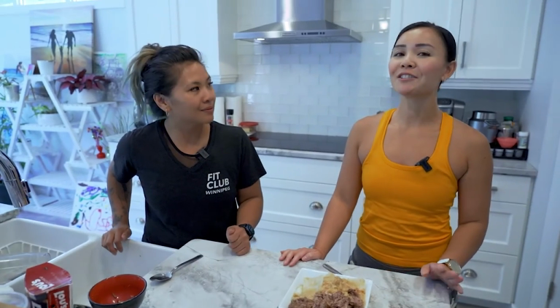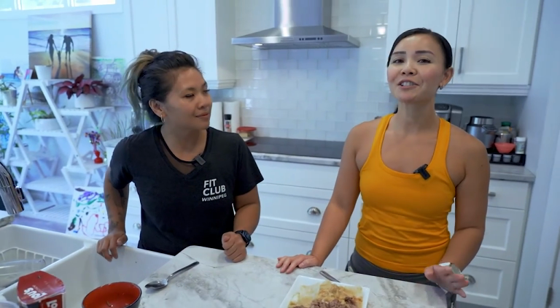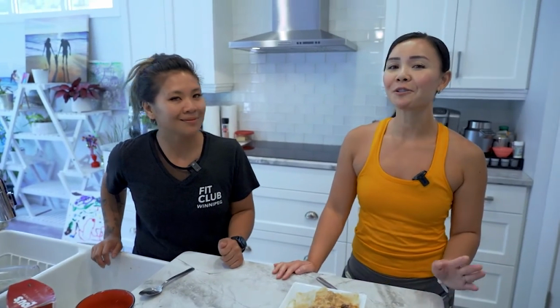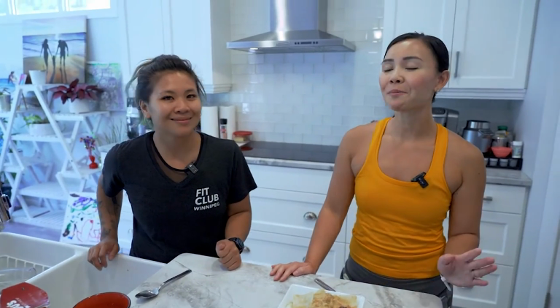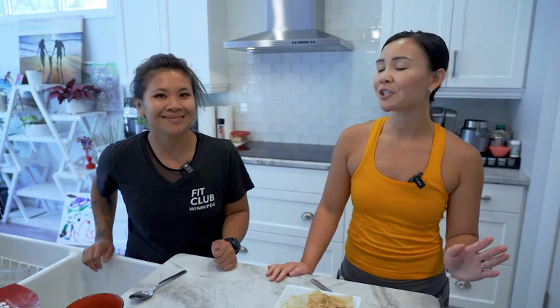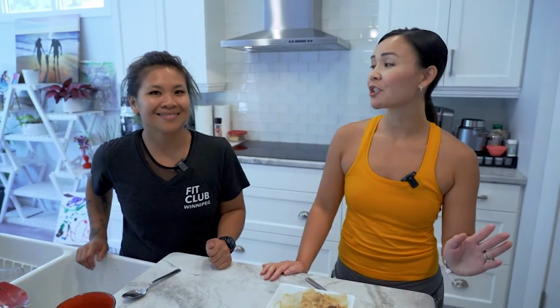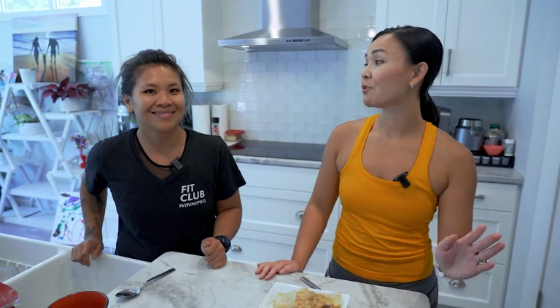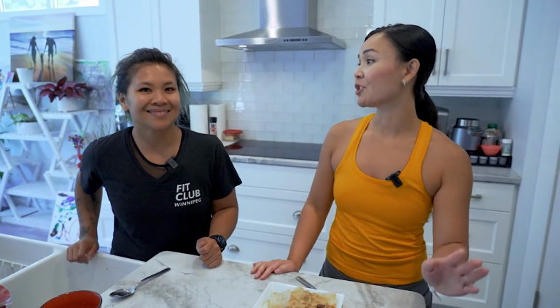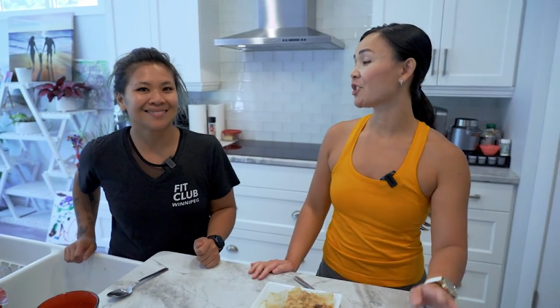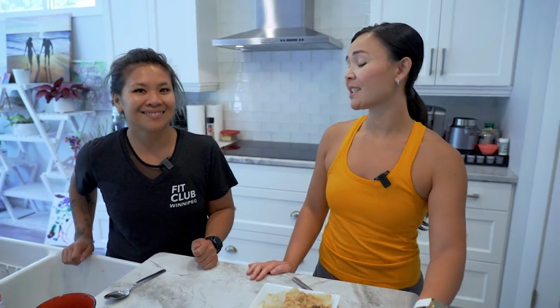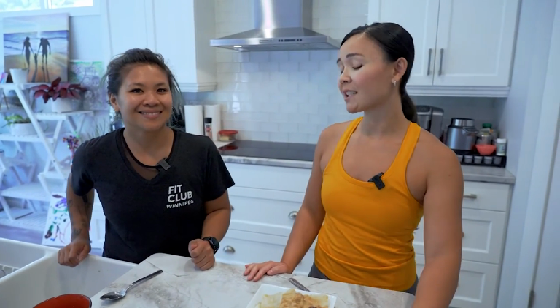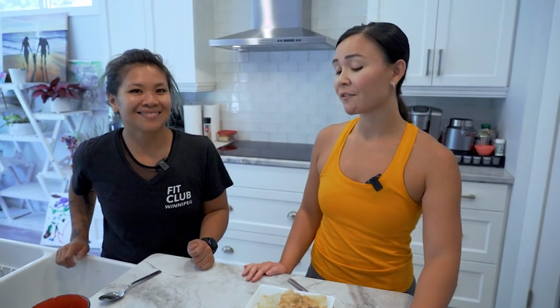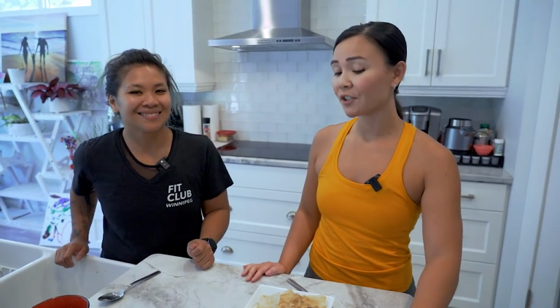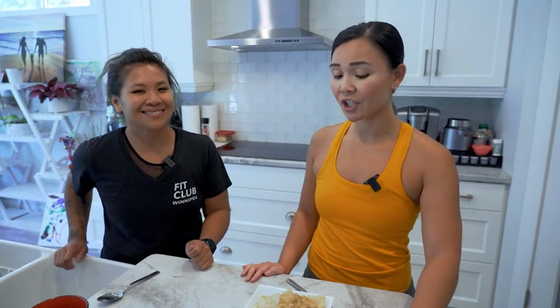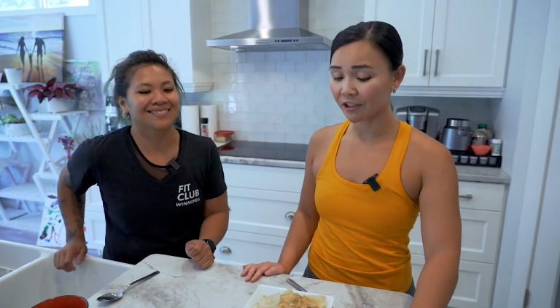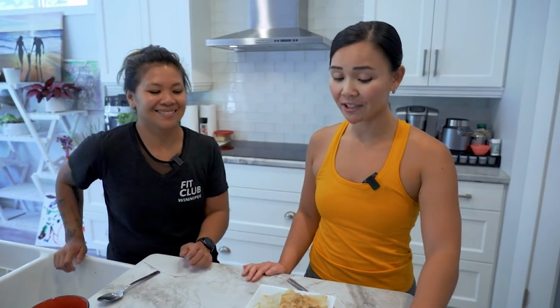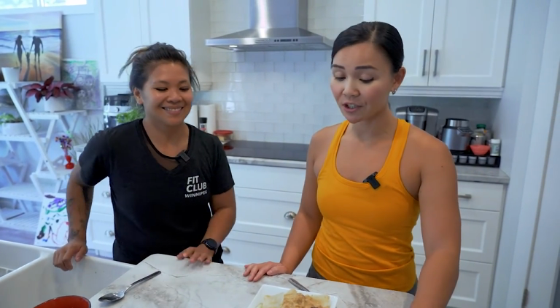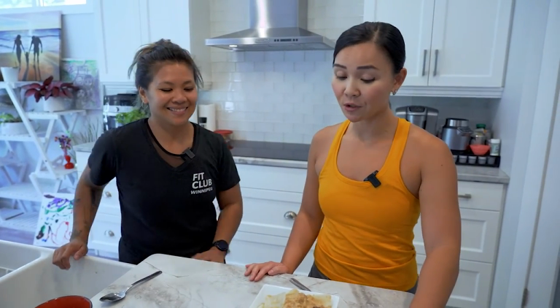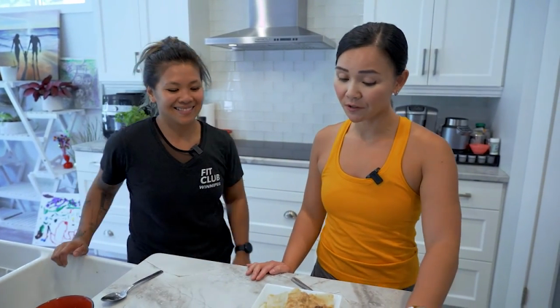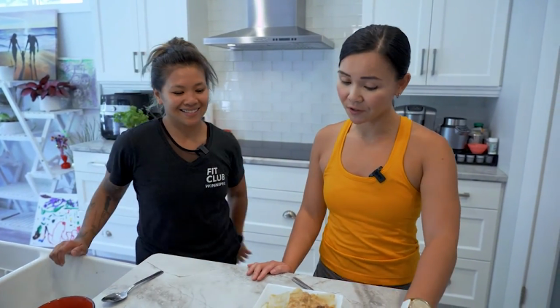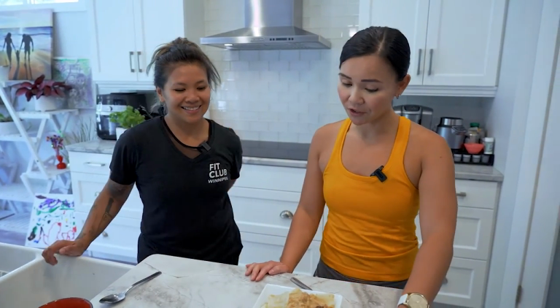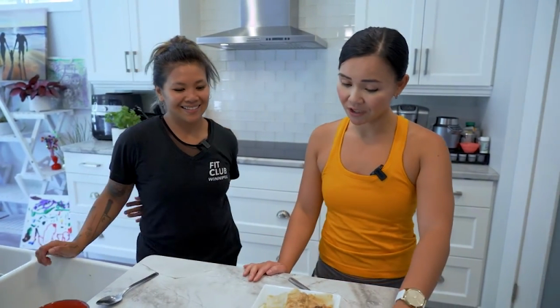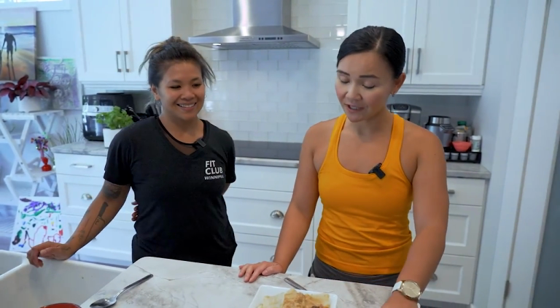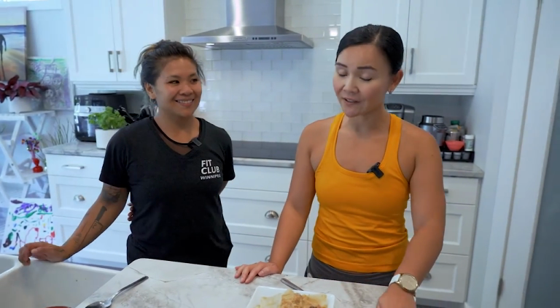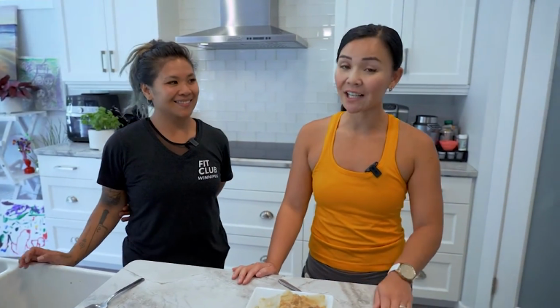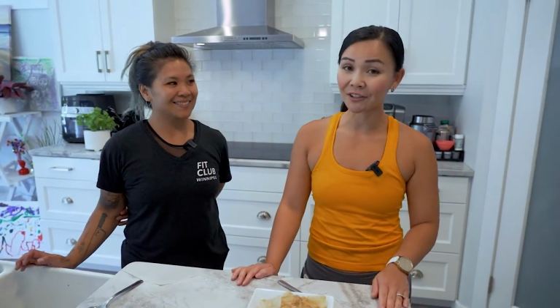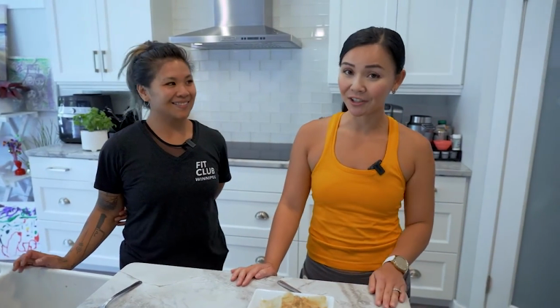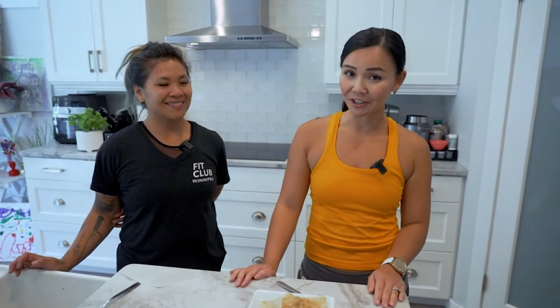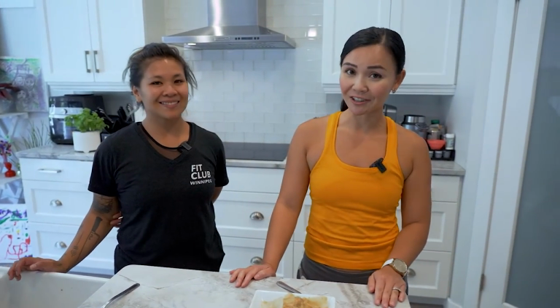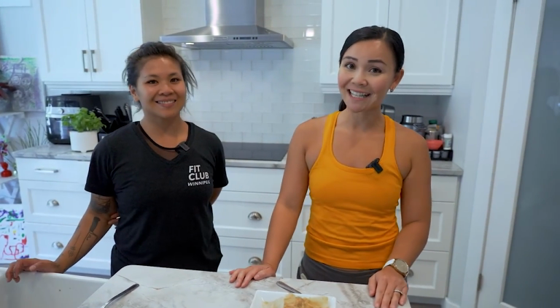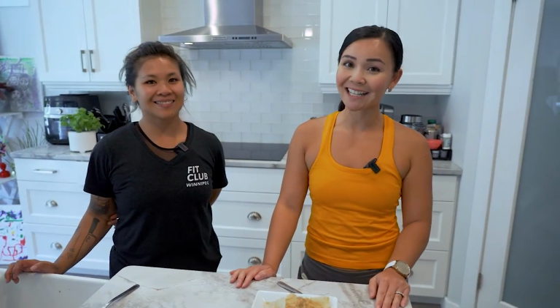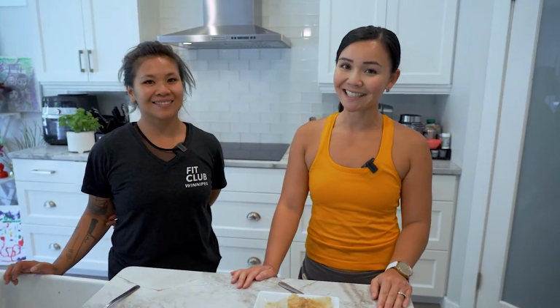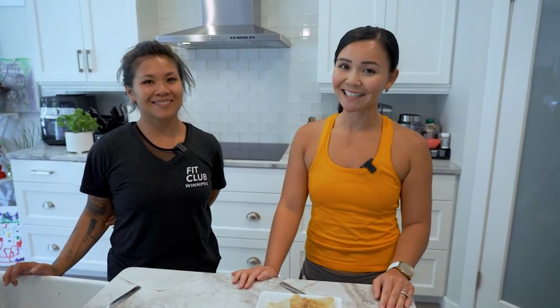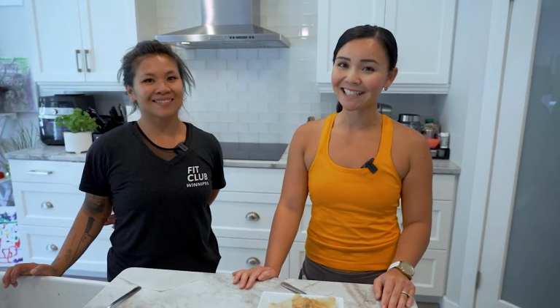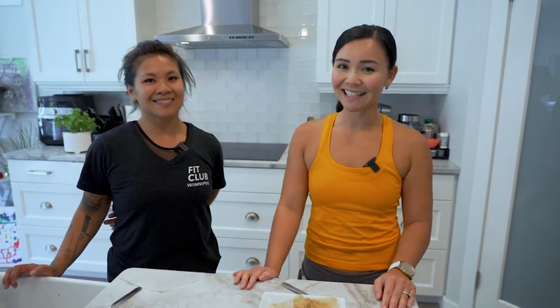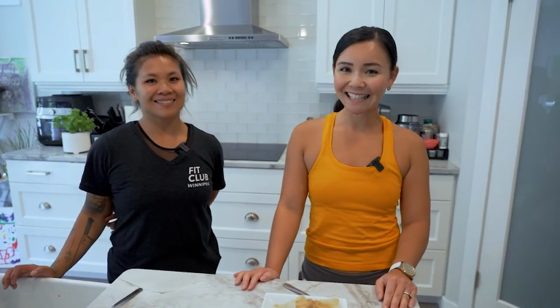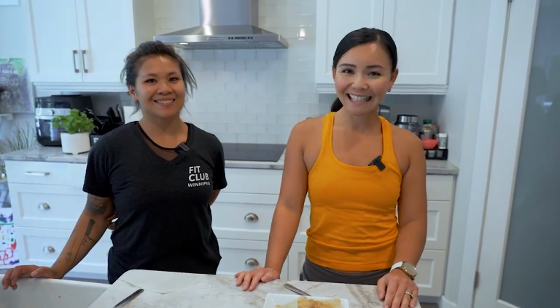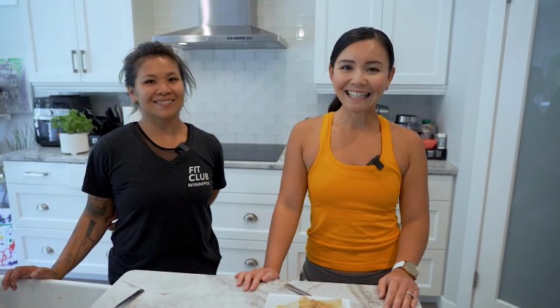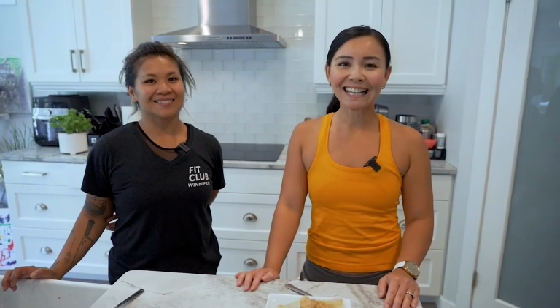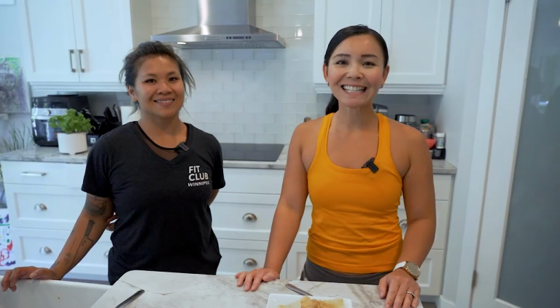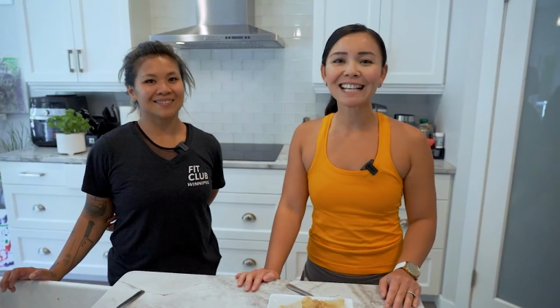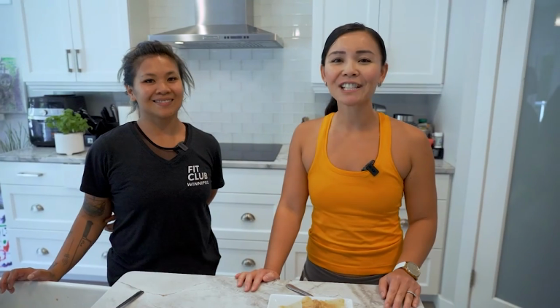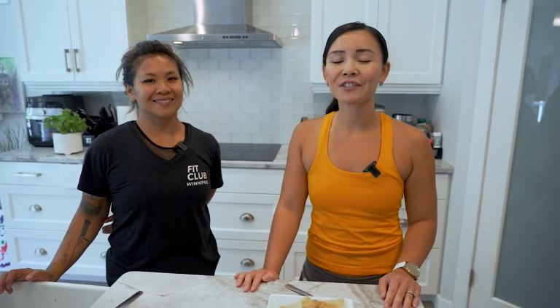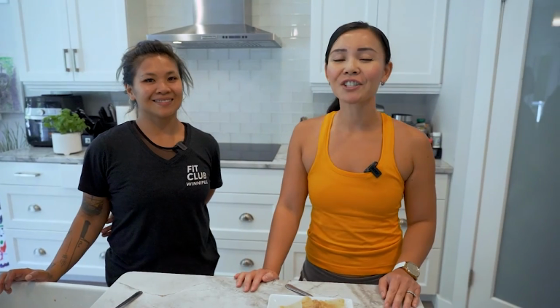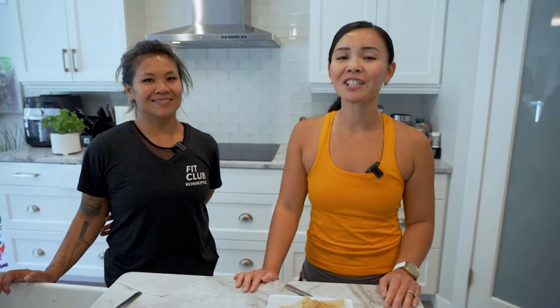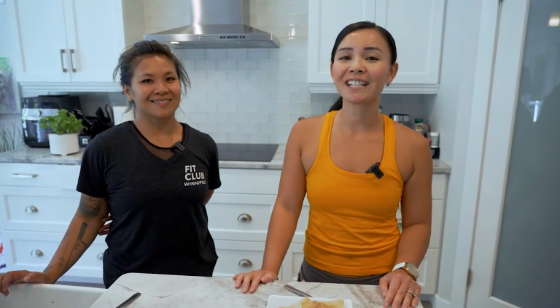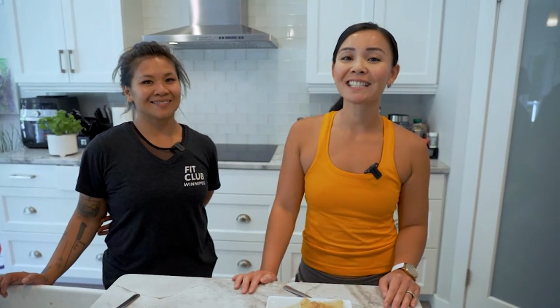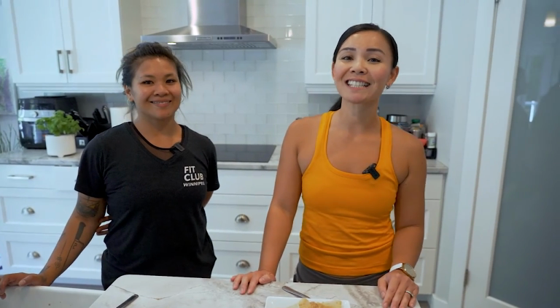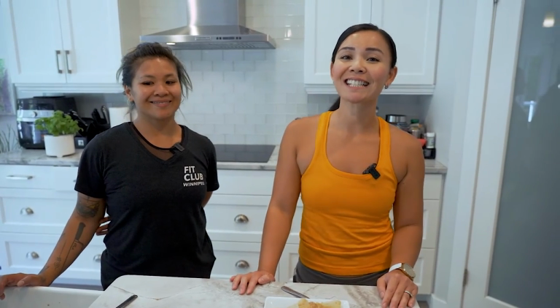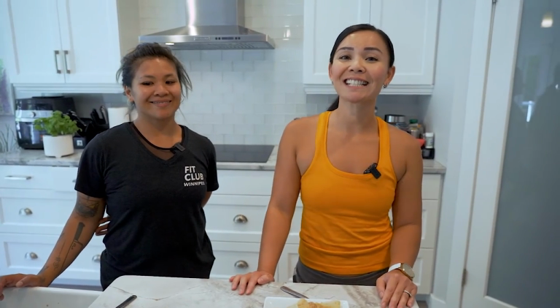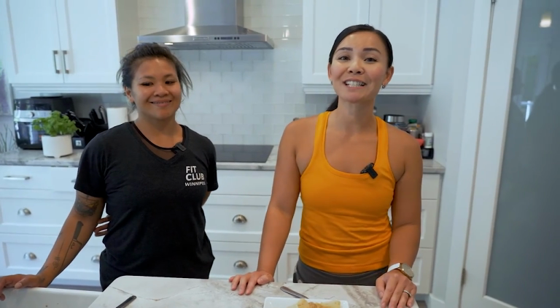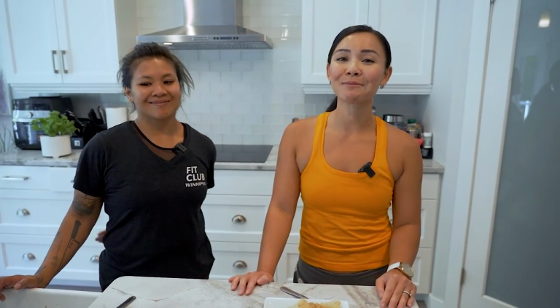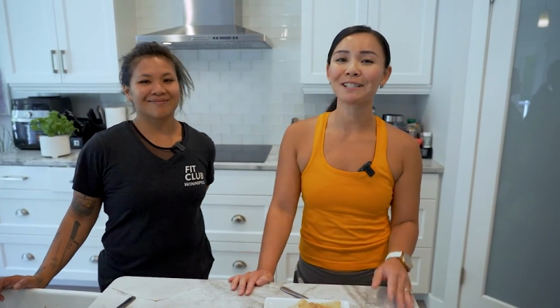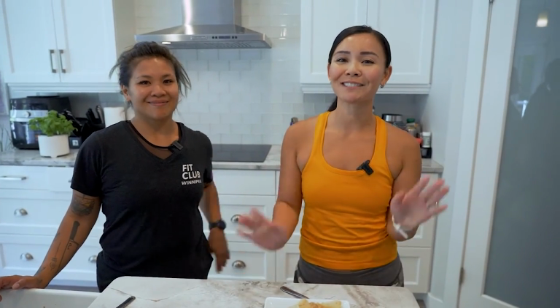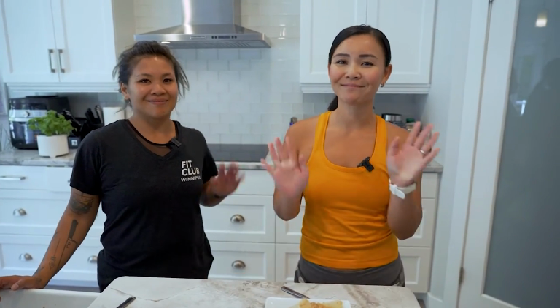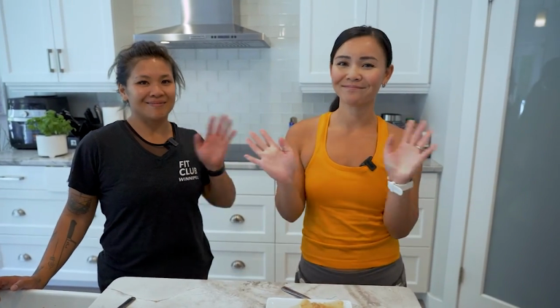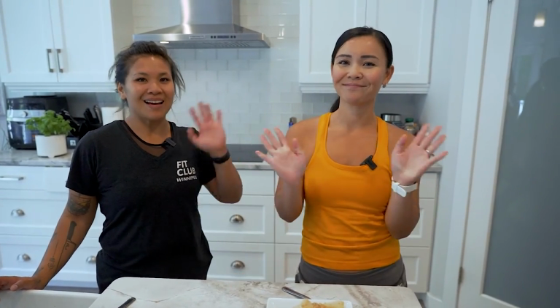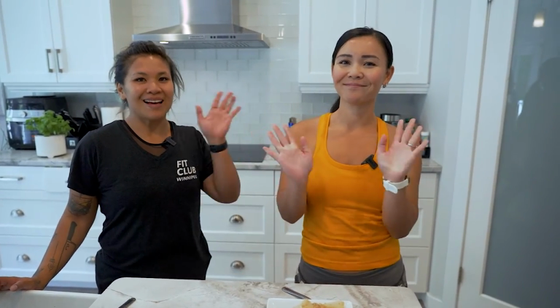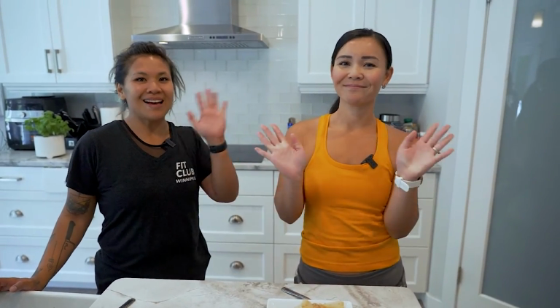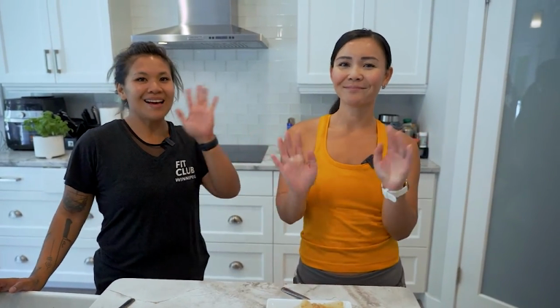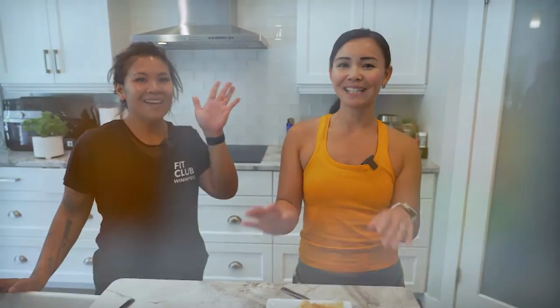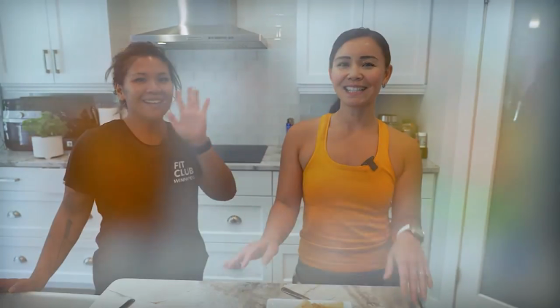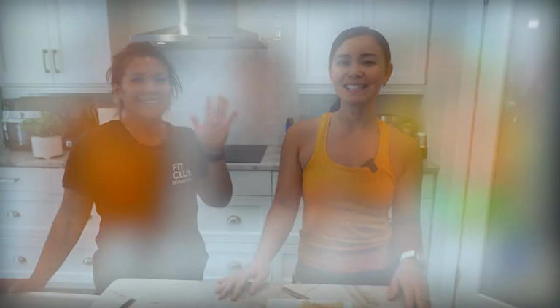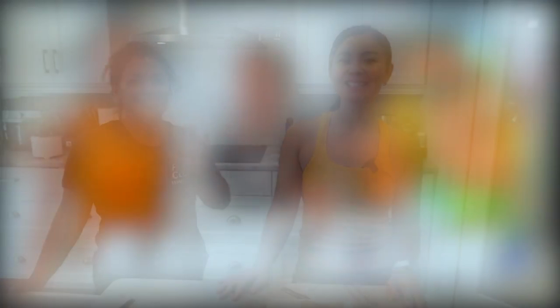Thank you so much Coach Jessica for sharing your version of a healthier kare-kare. Thanks guys for tuning in, I'll see you next week. Bye bye guys!